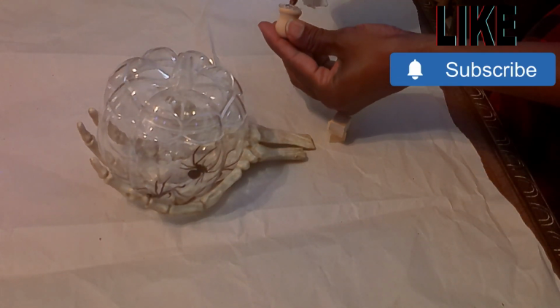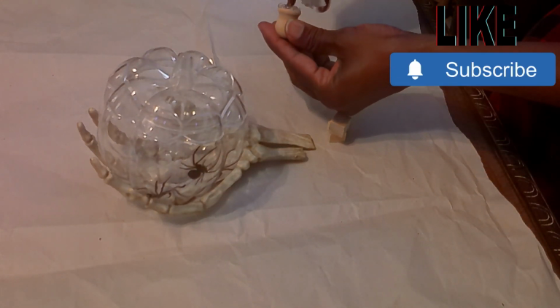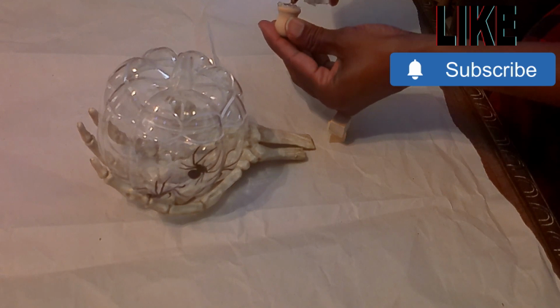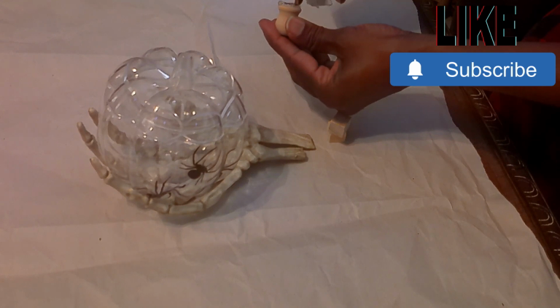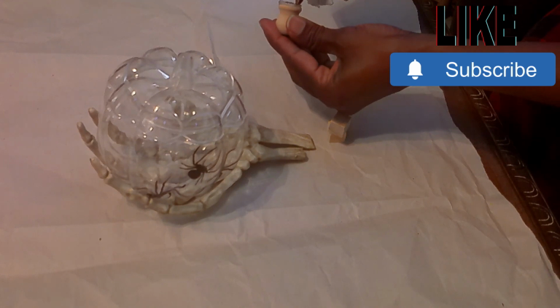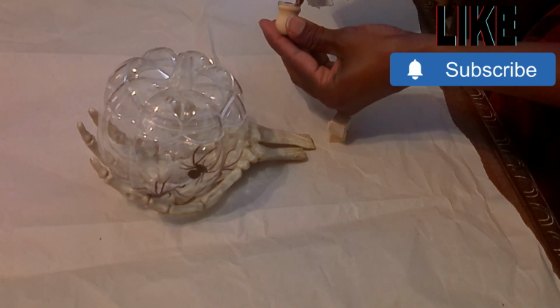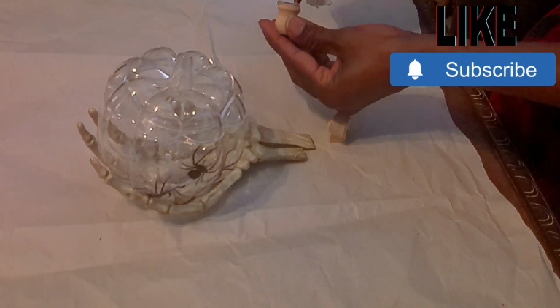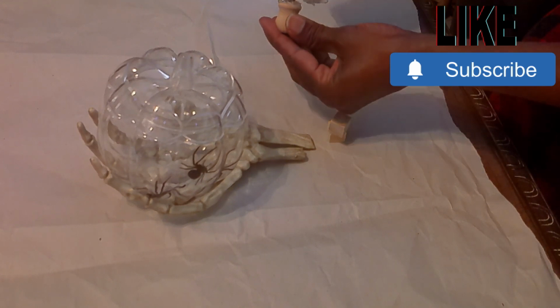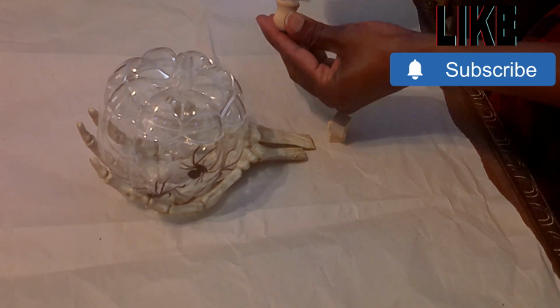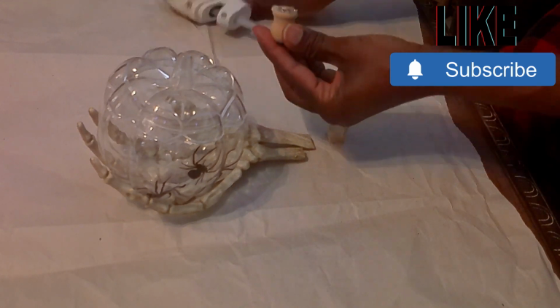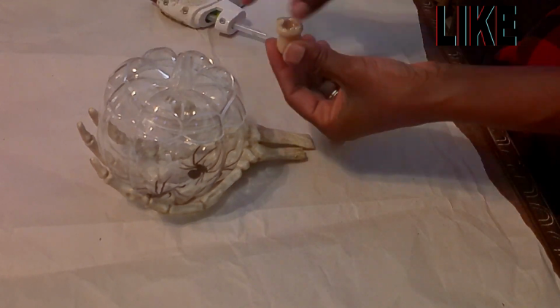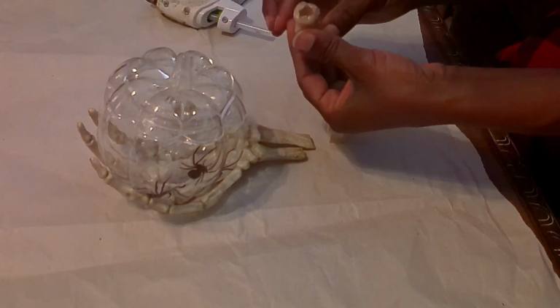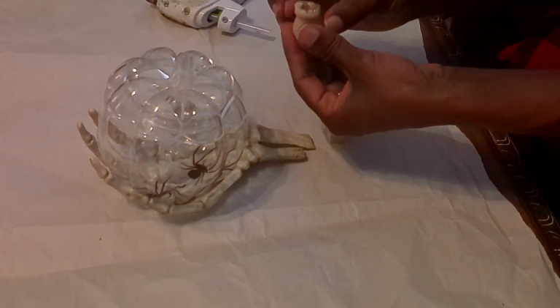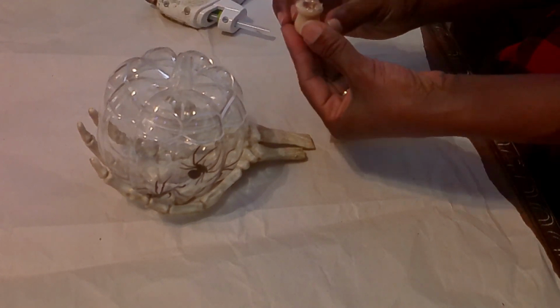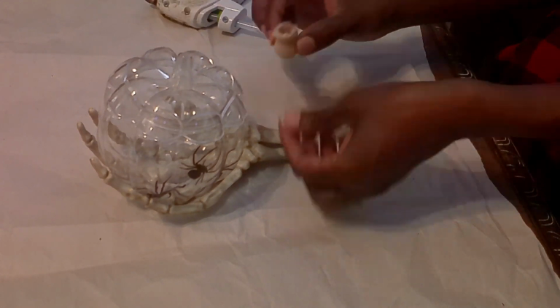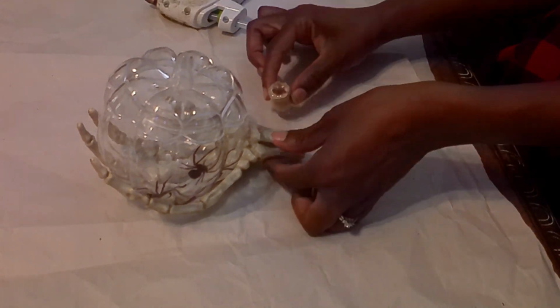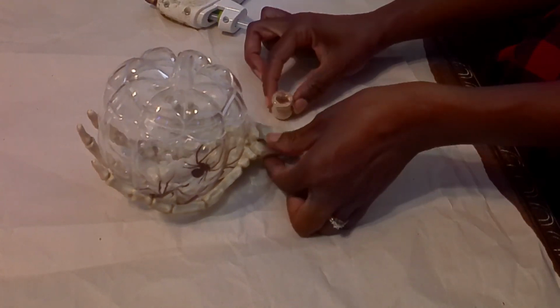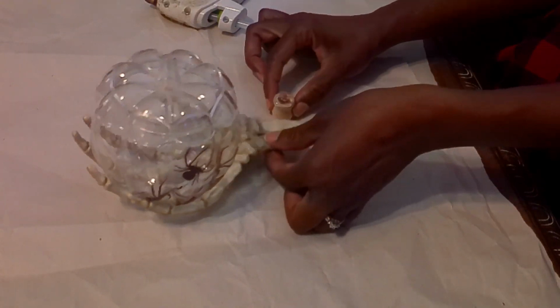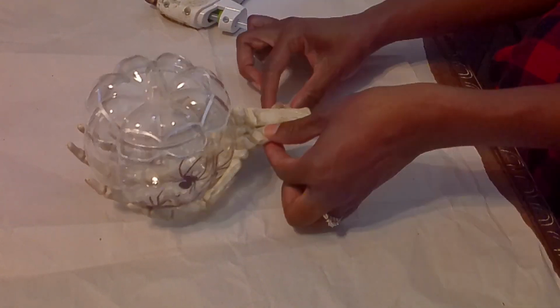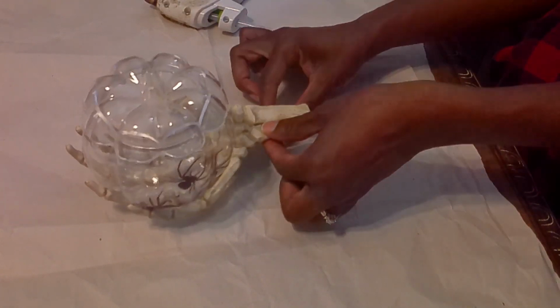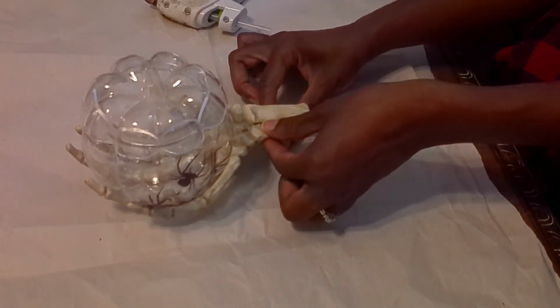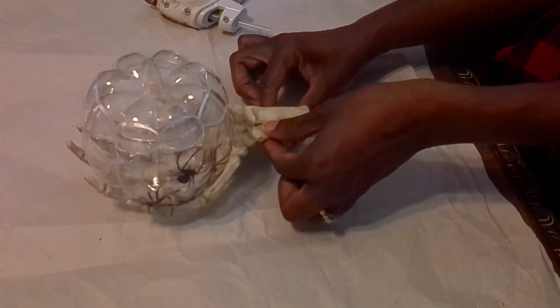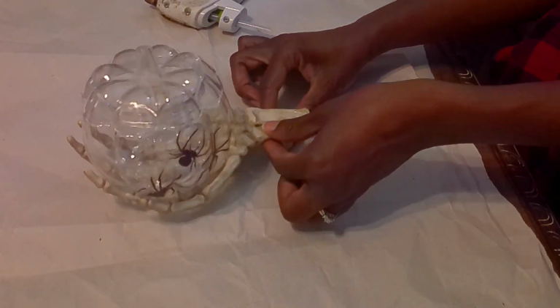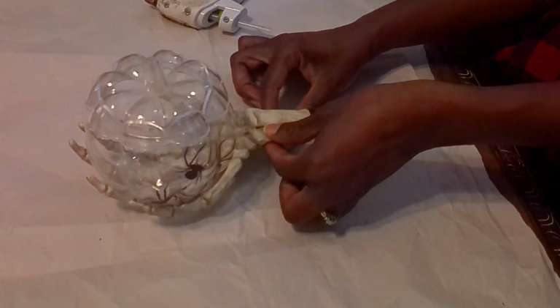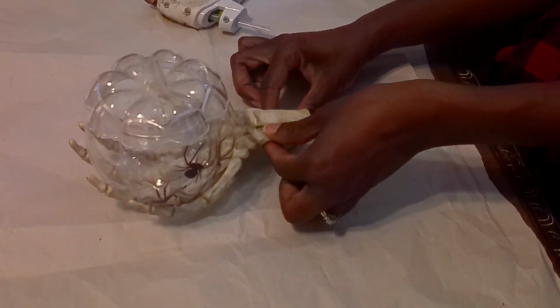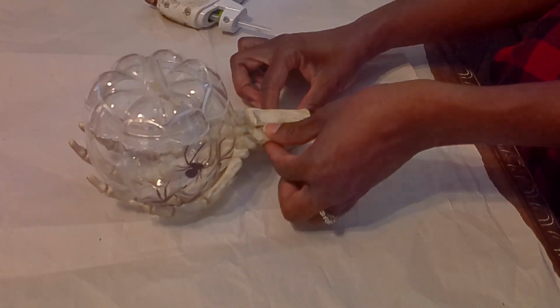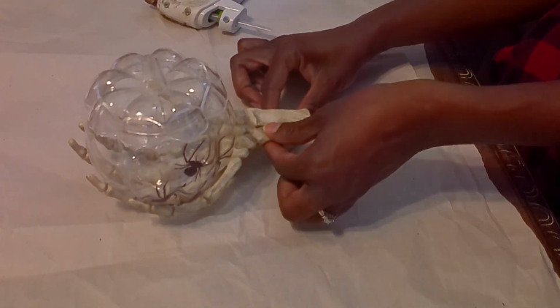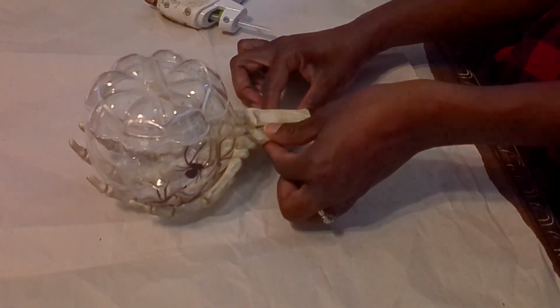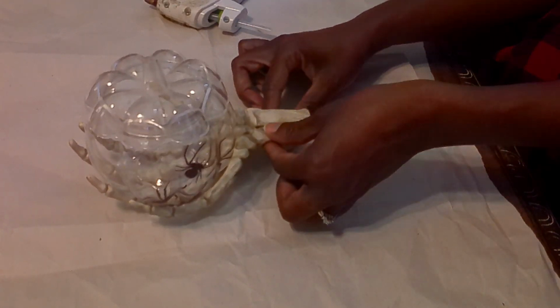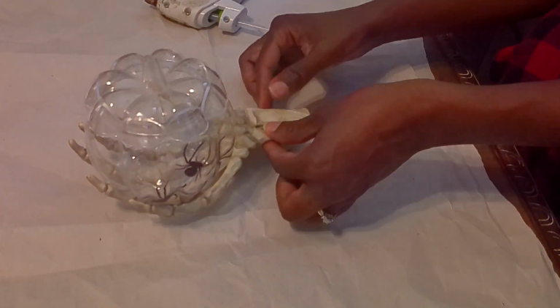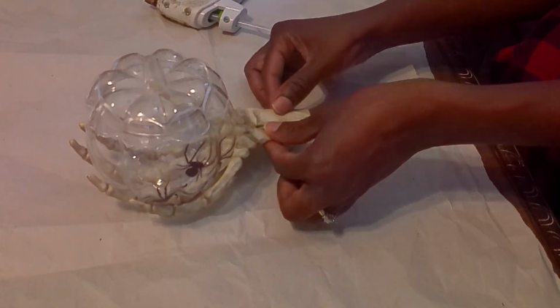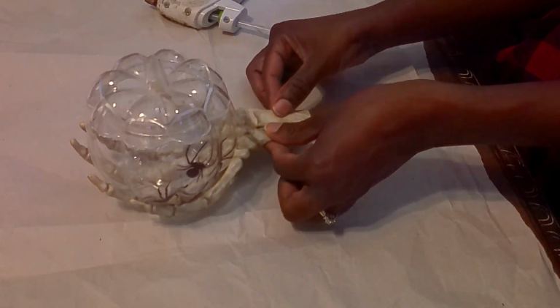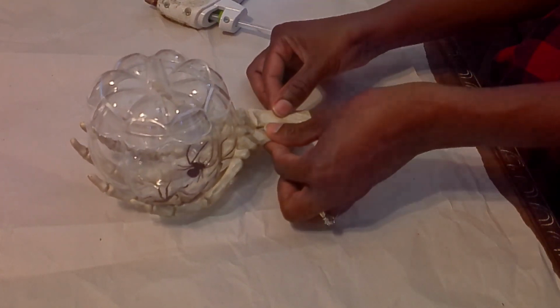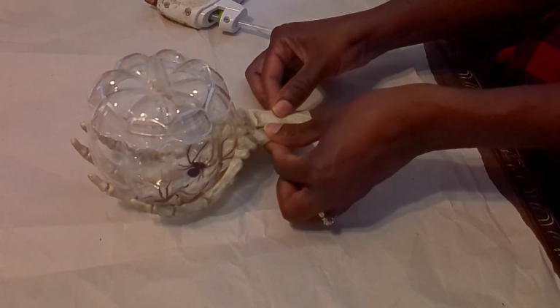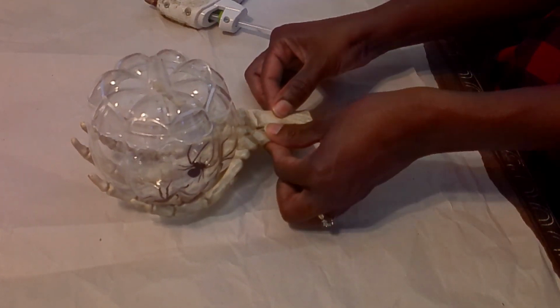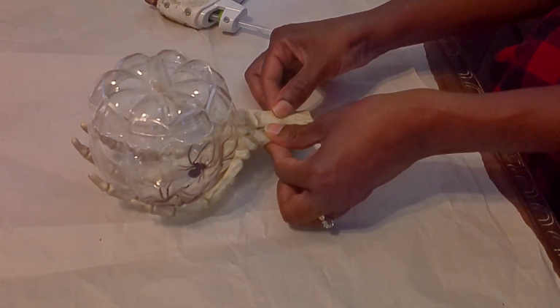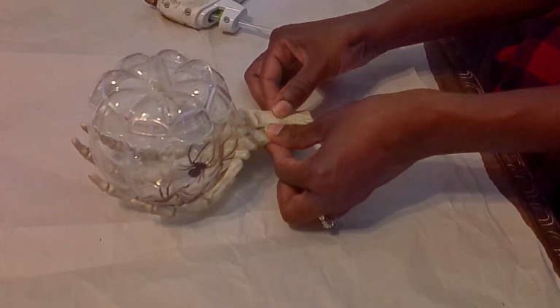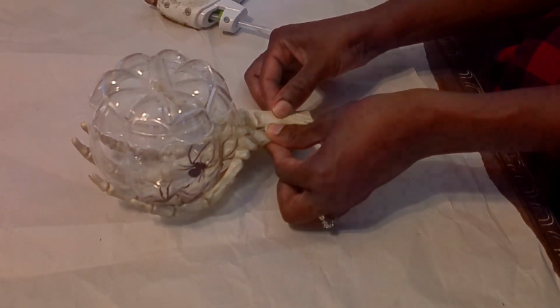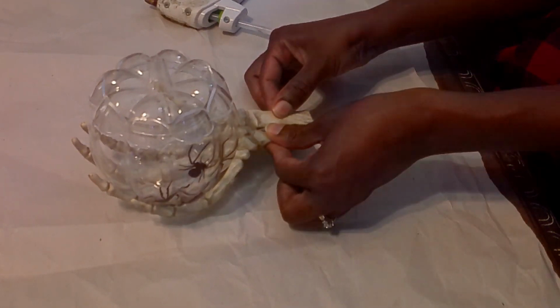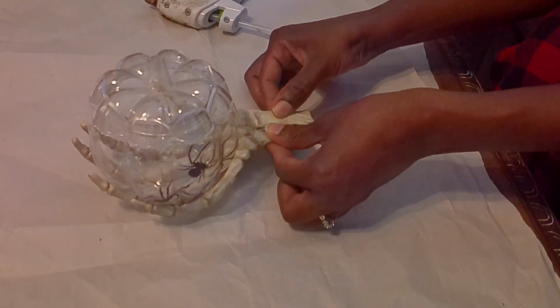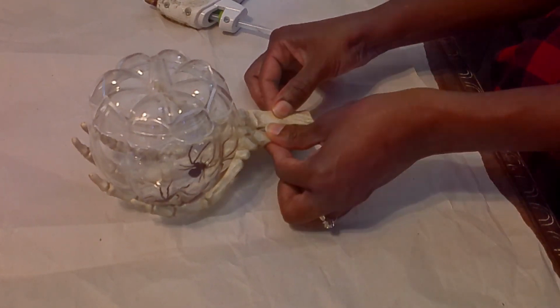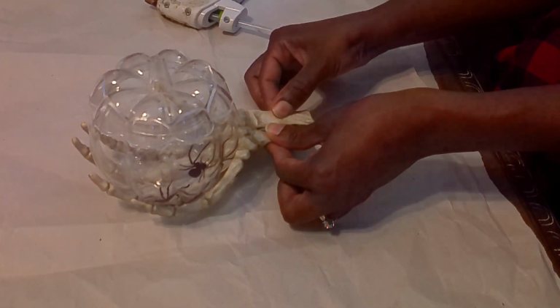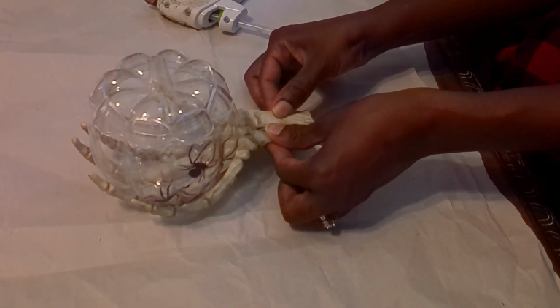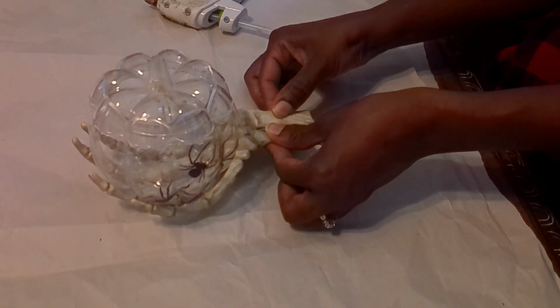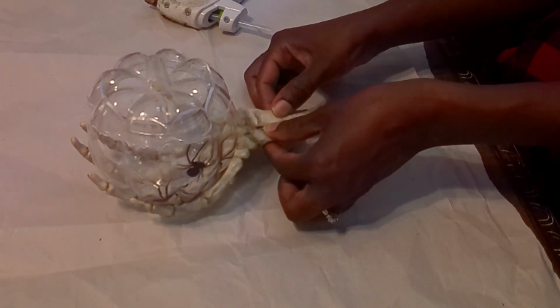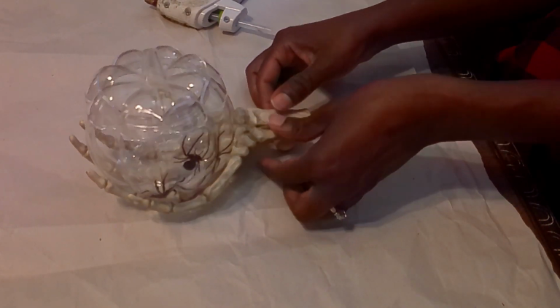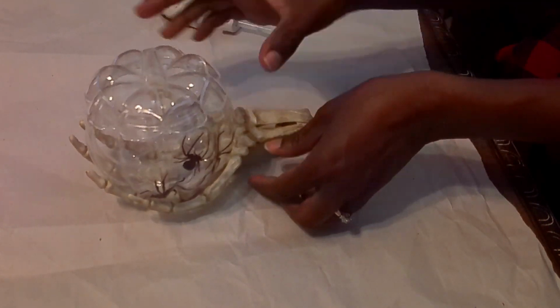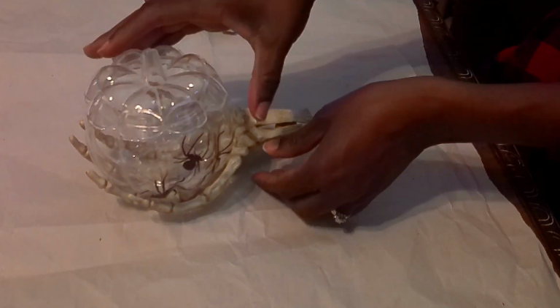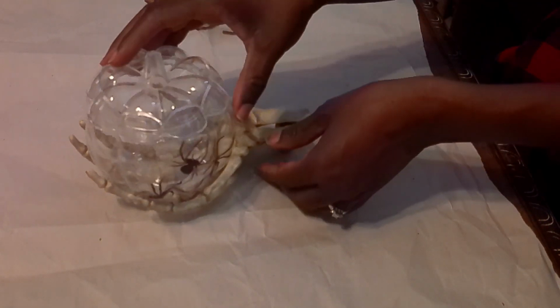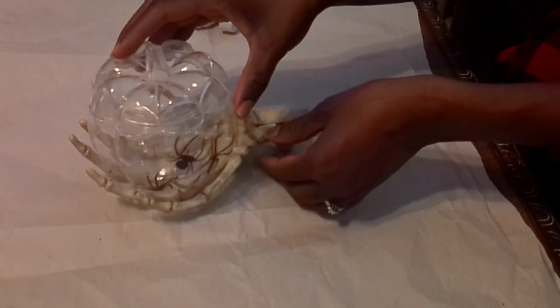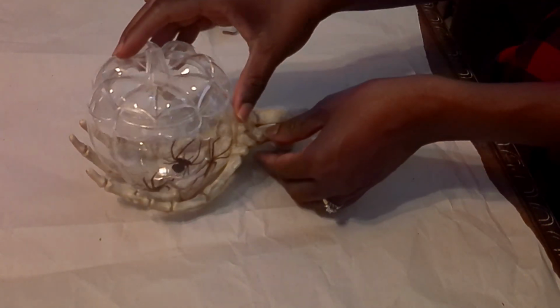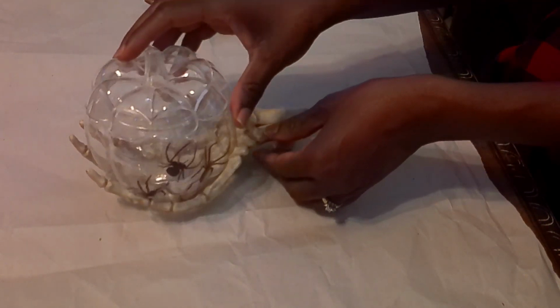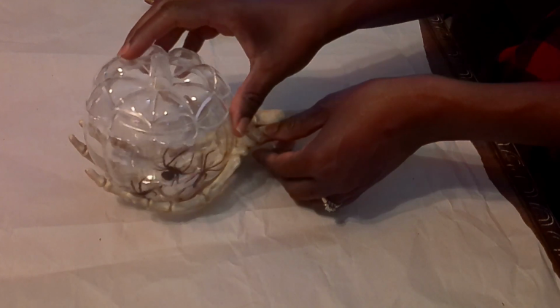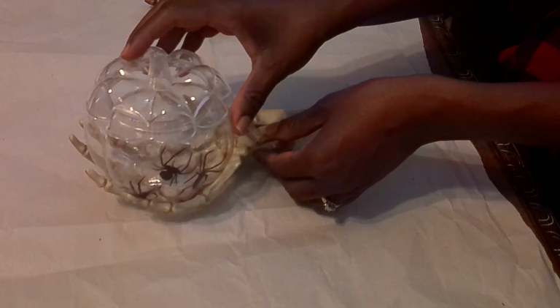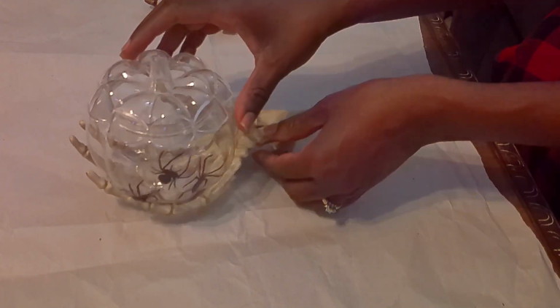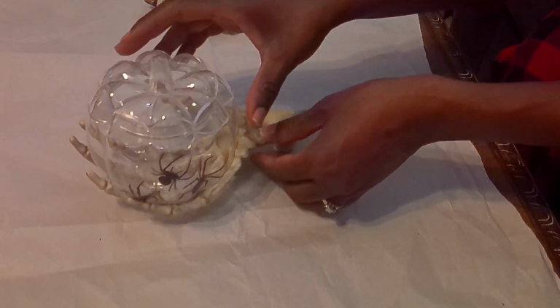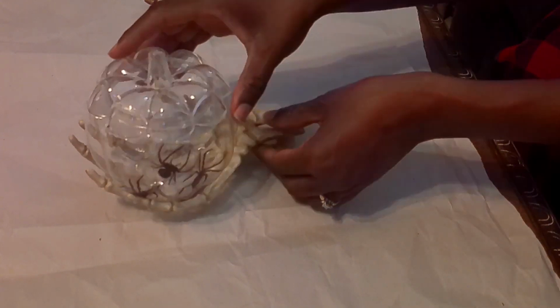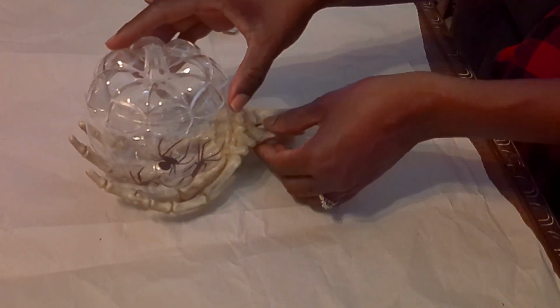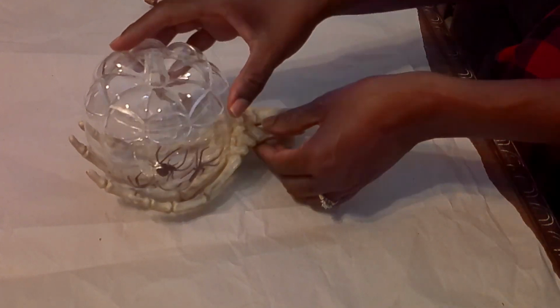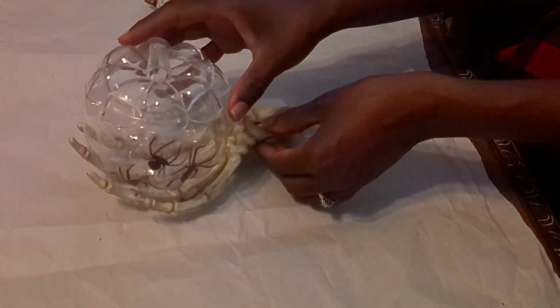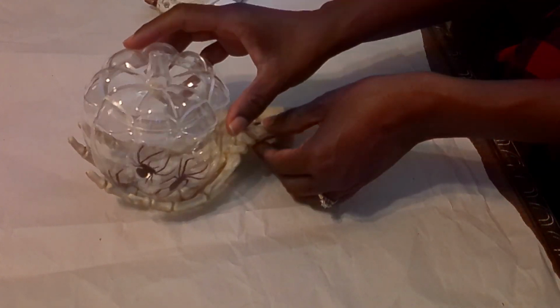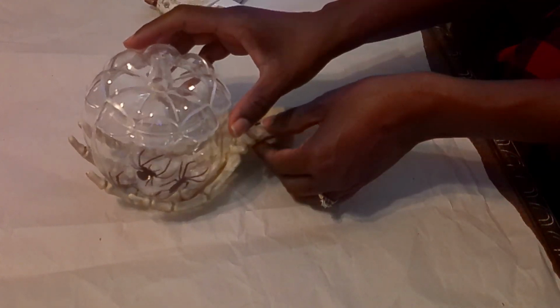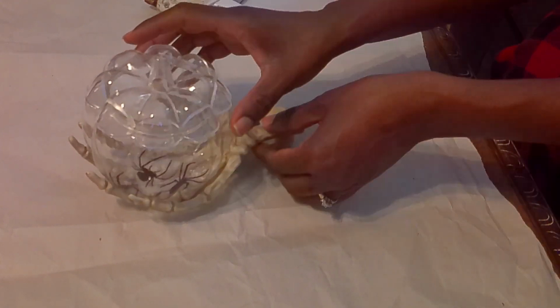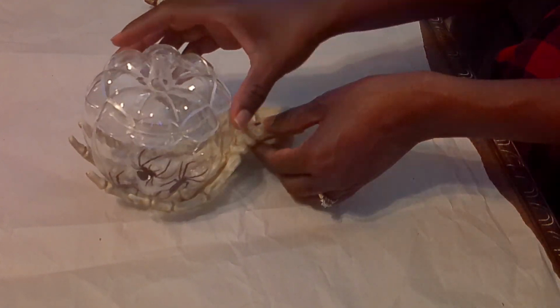That is going to be it for this DIY. This is probably the easiest DIY that I did in this video, so let me know what you think.